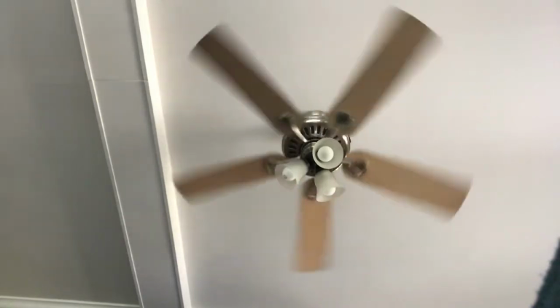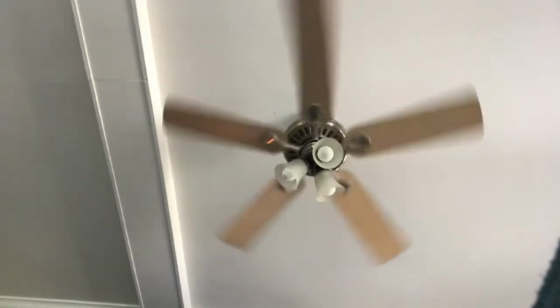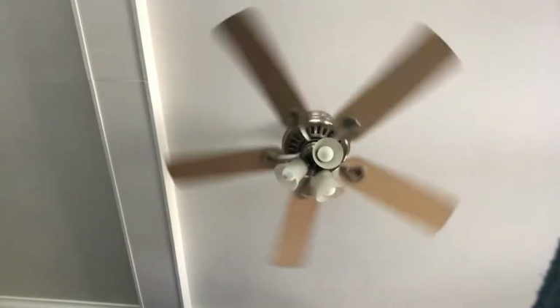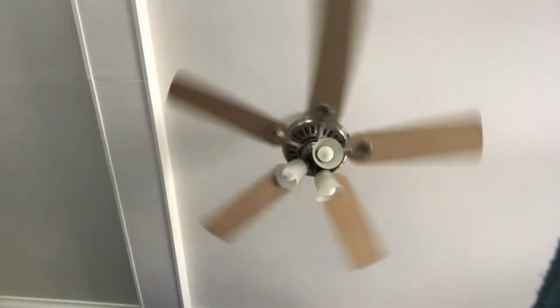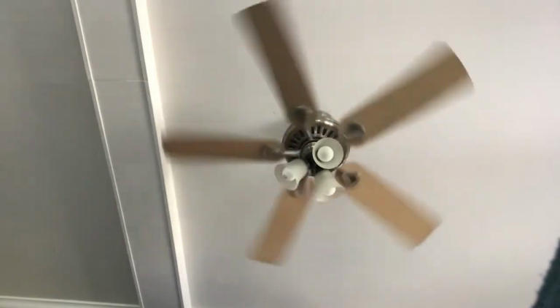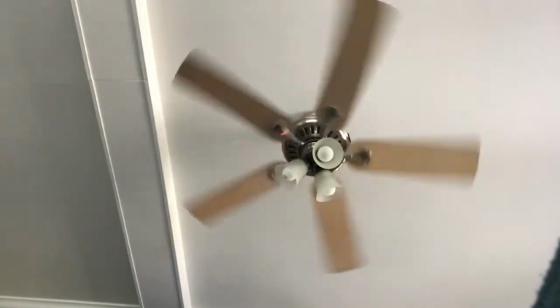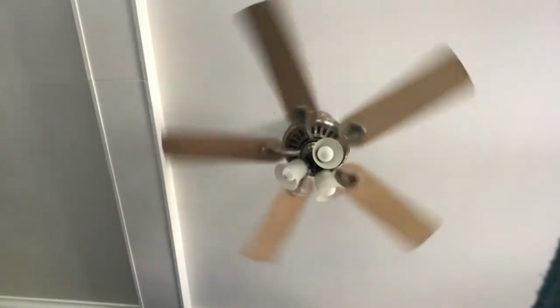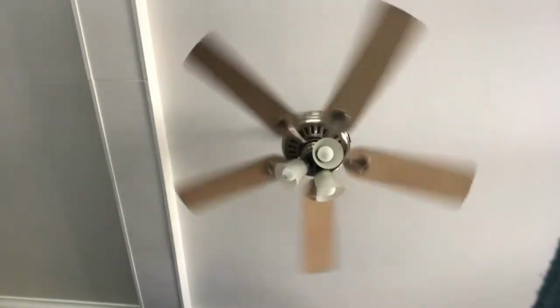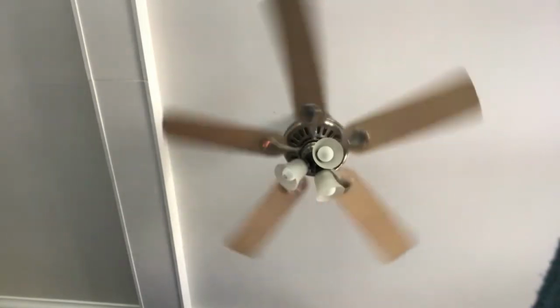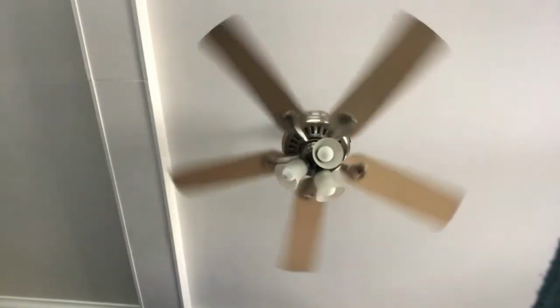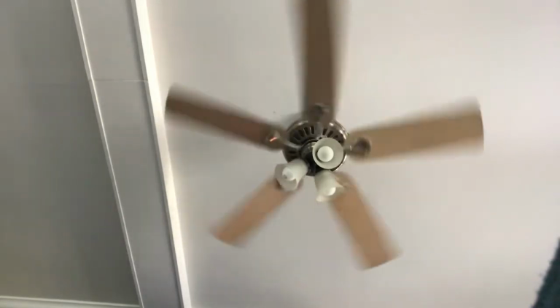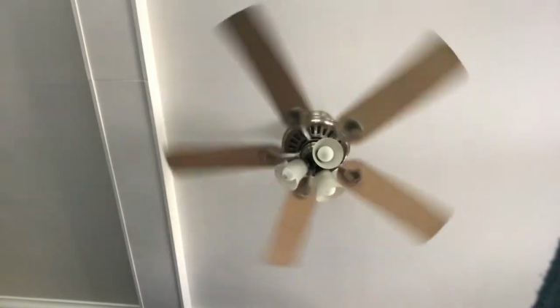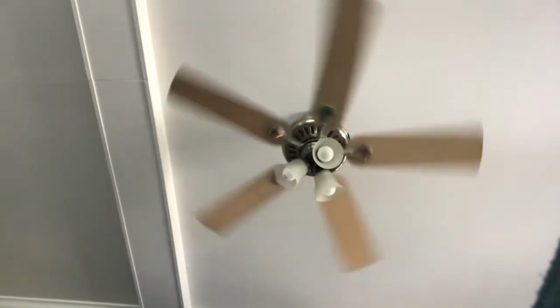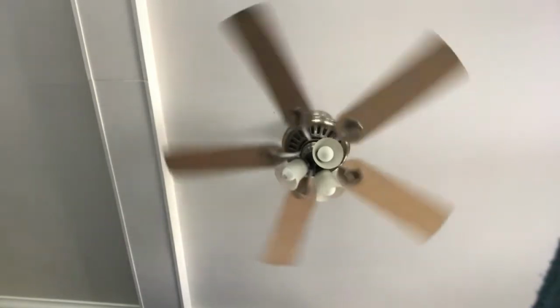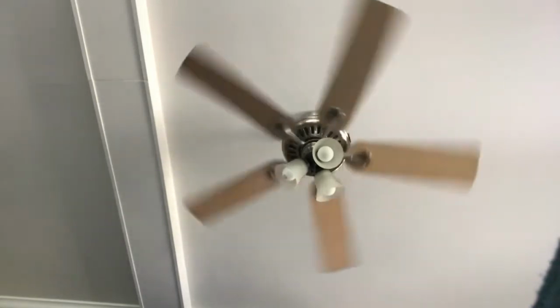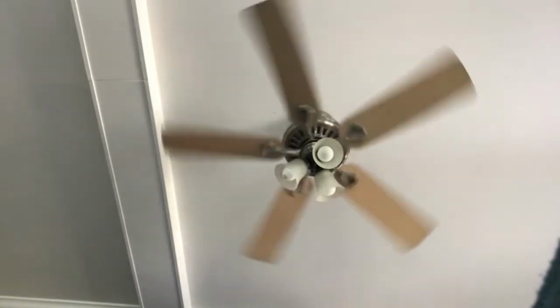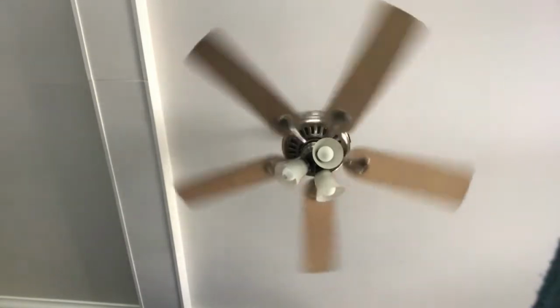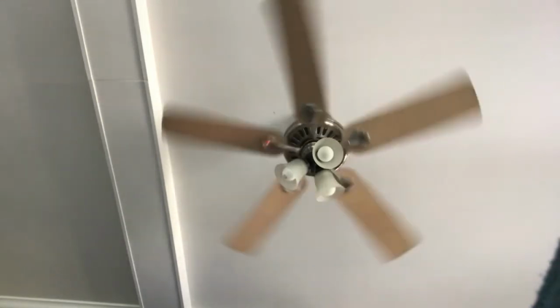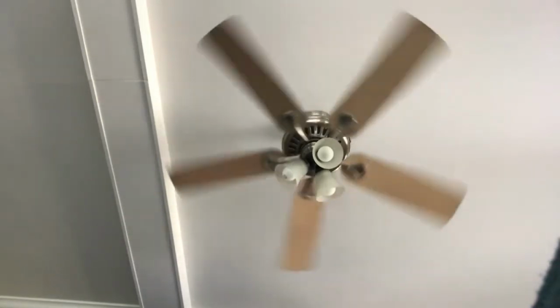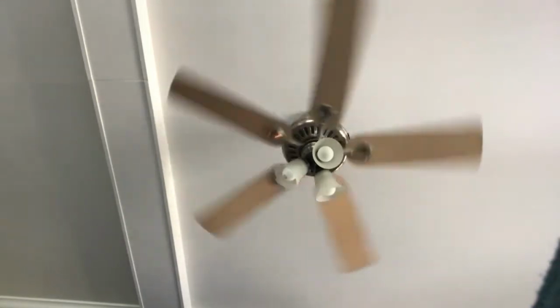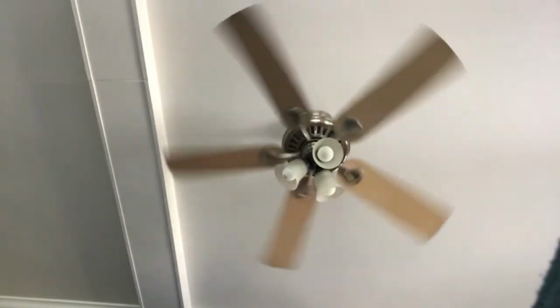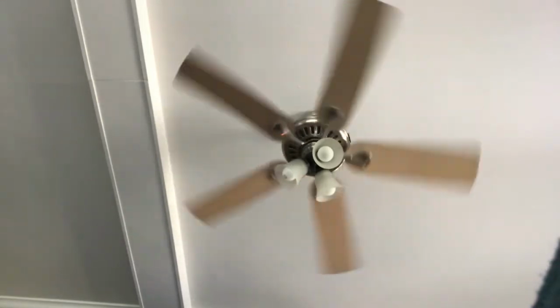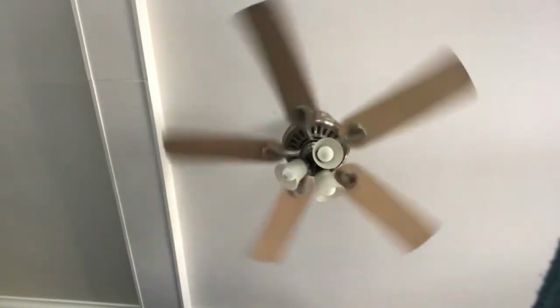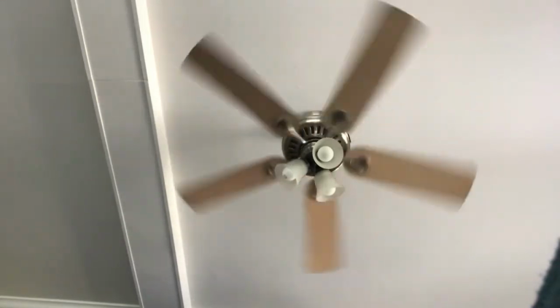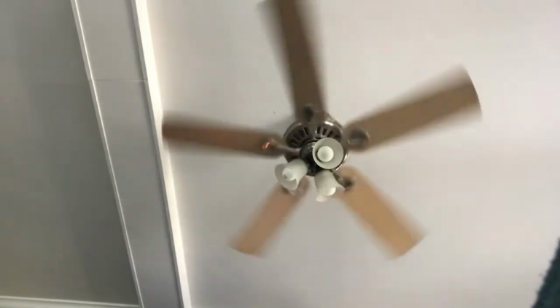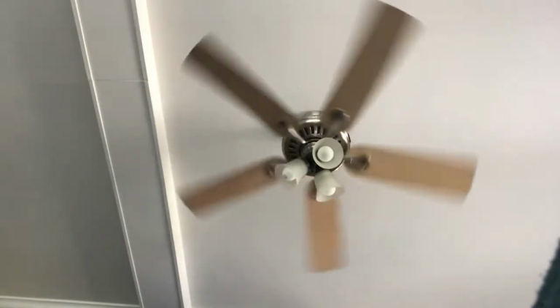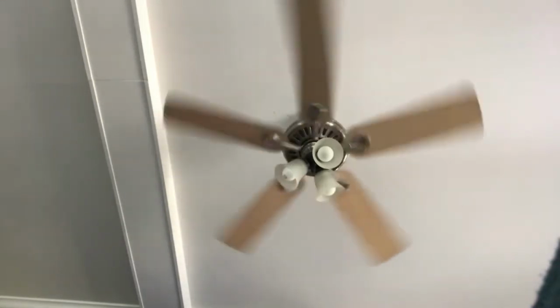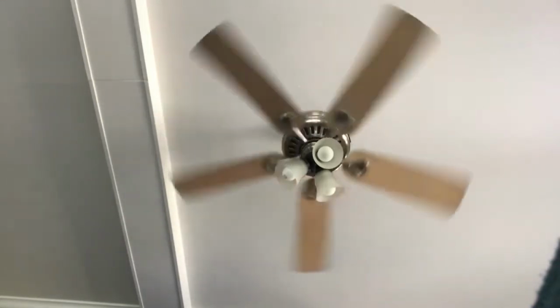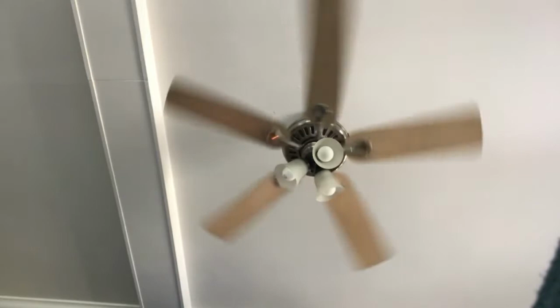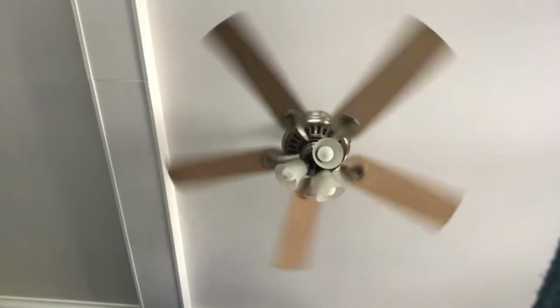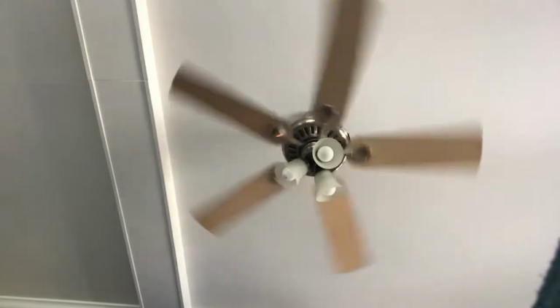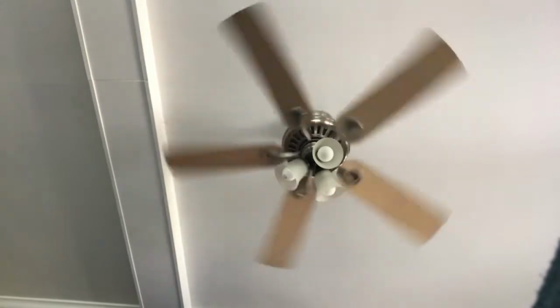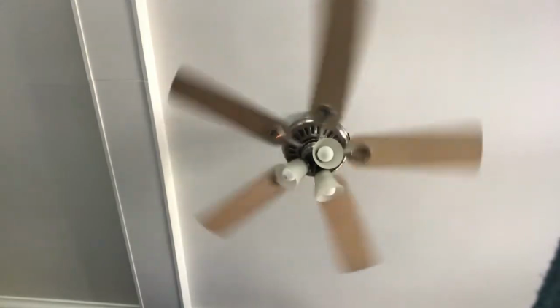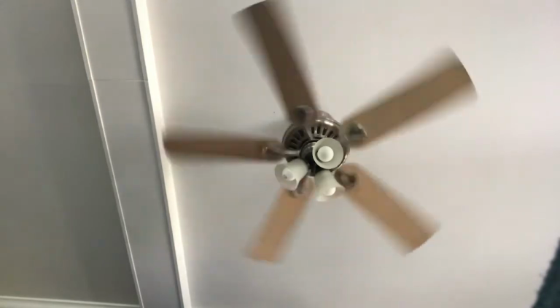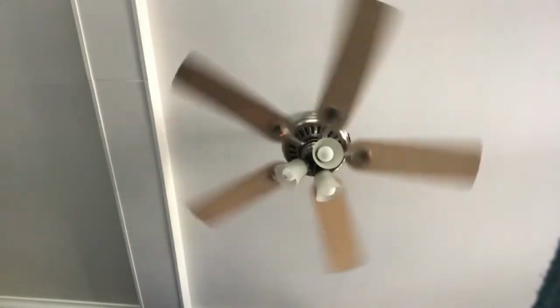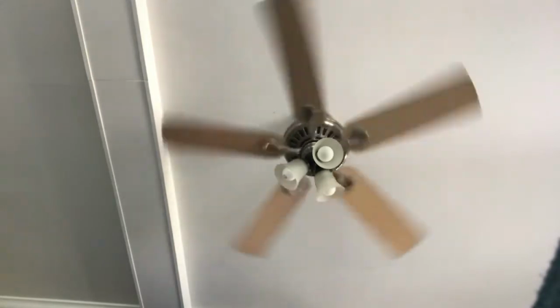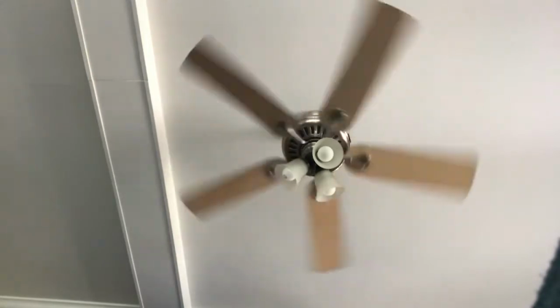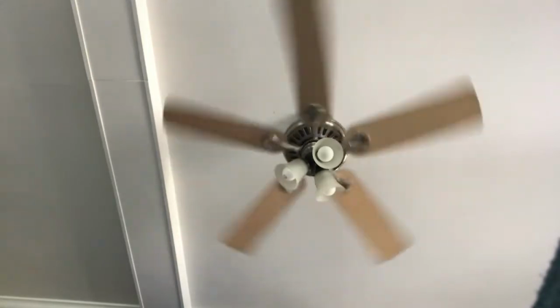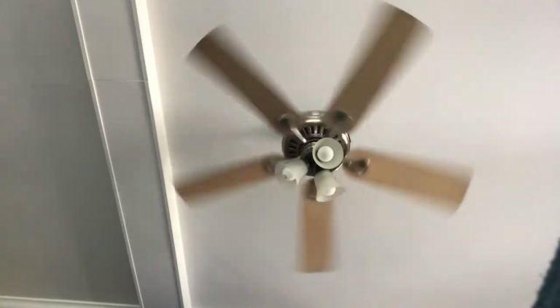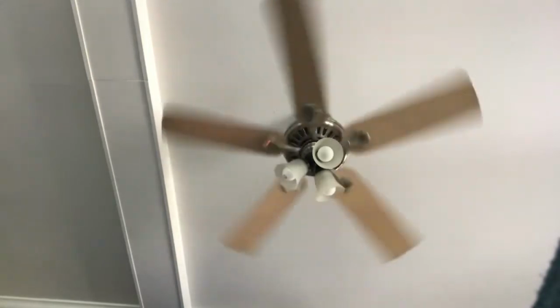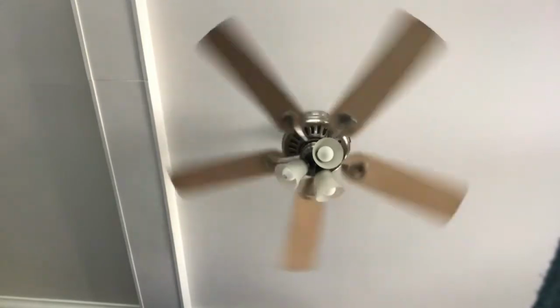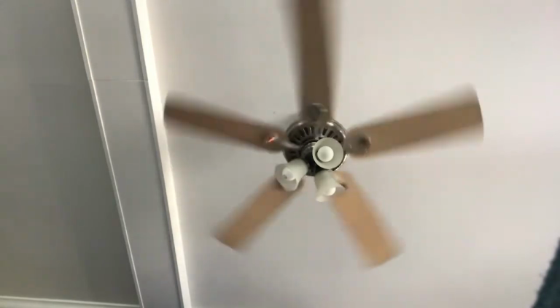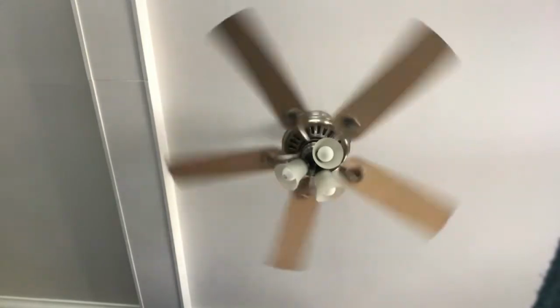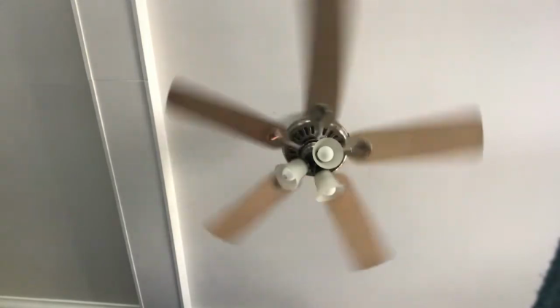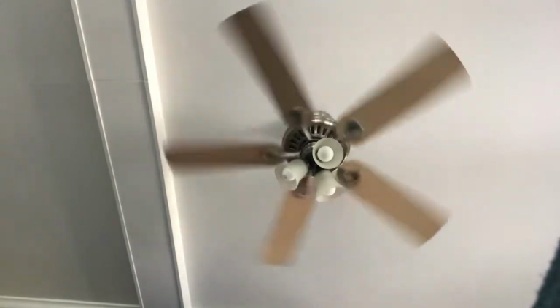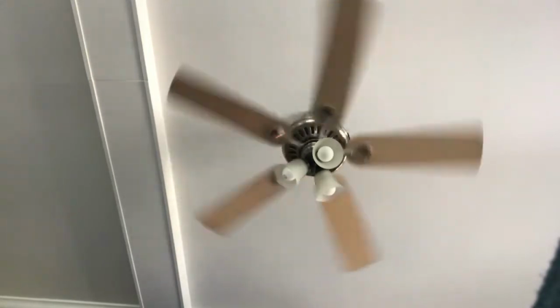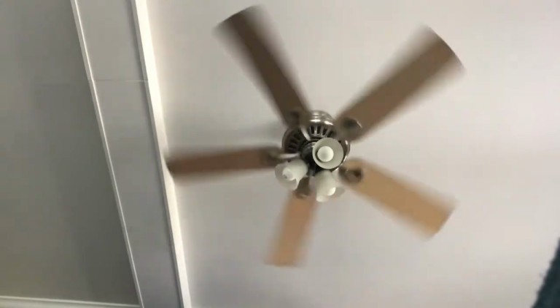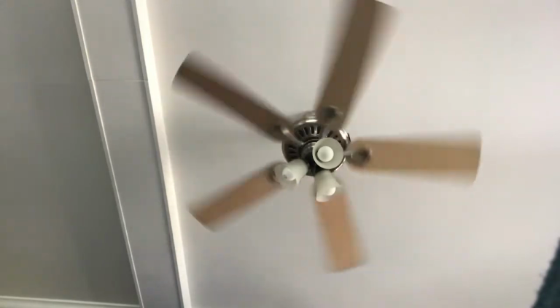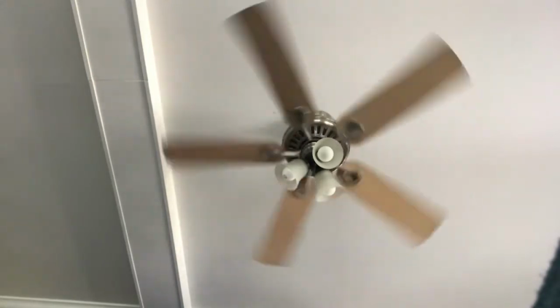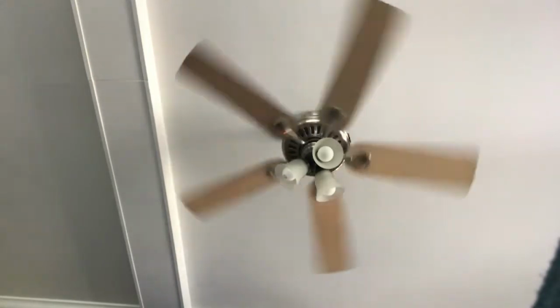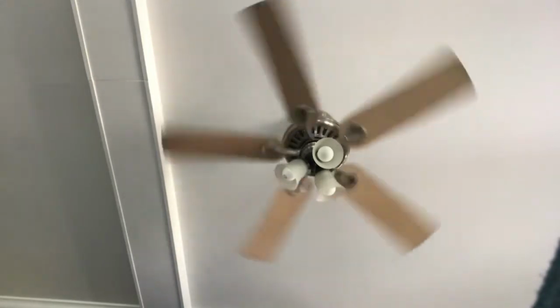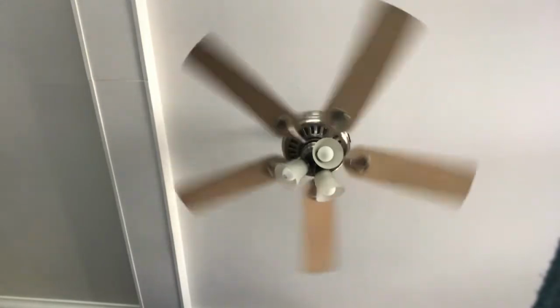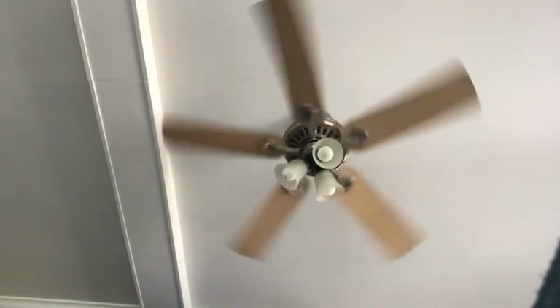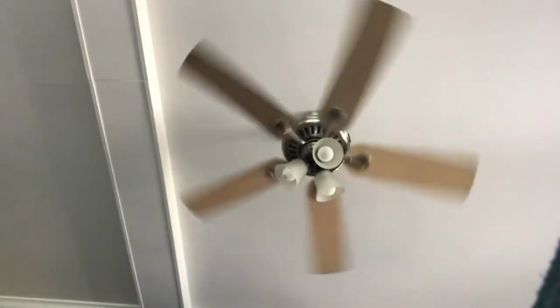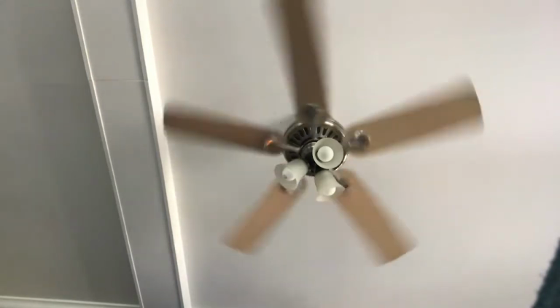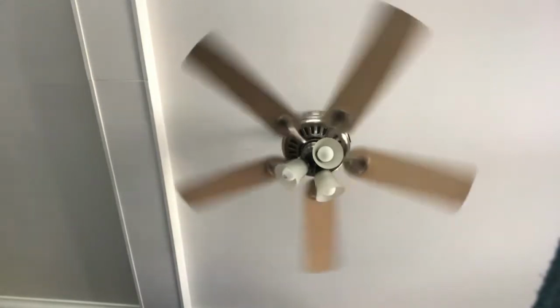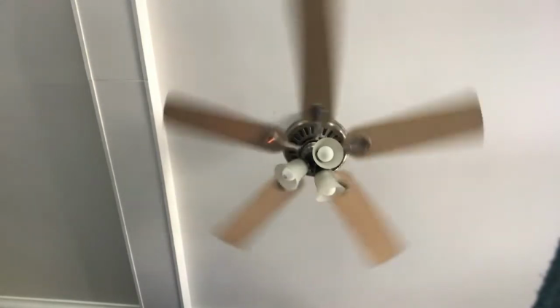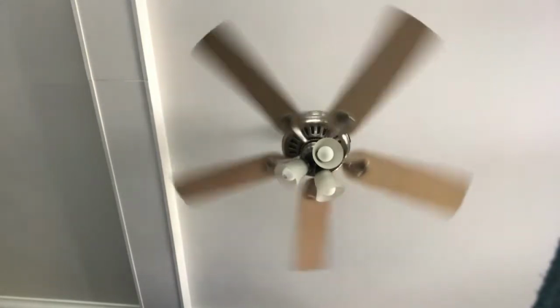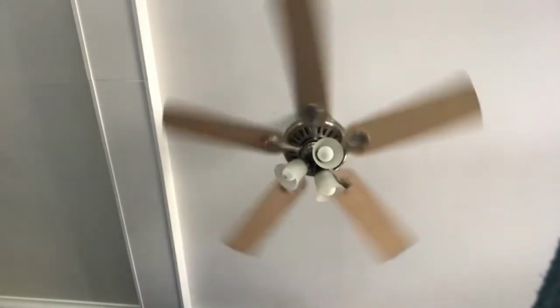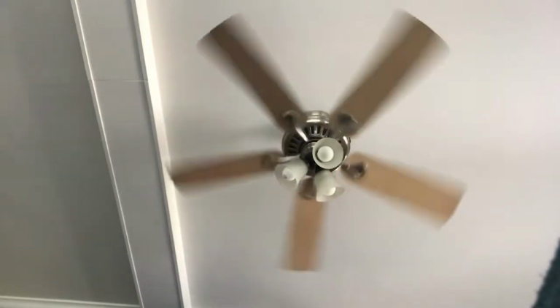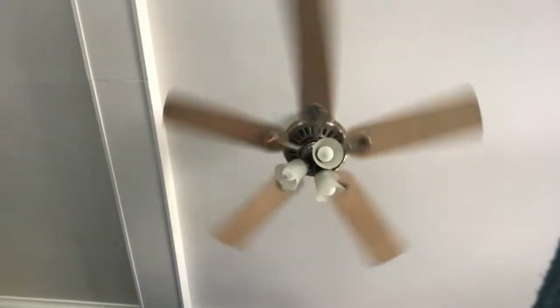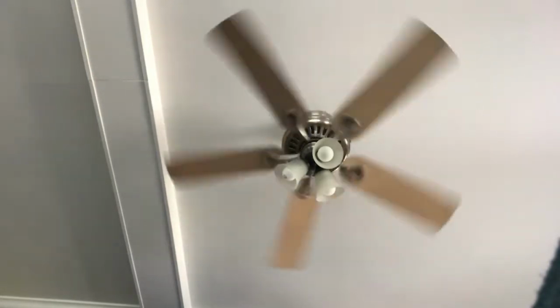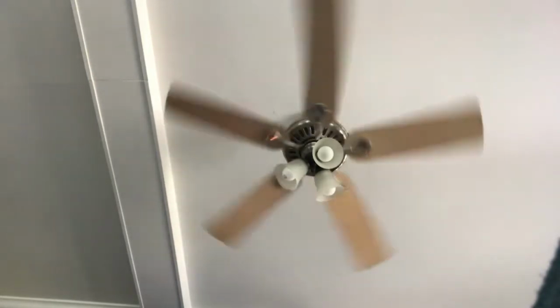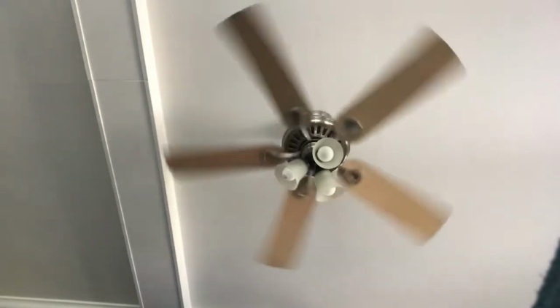This is pretty nice. It's the only fan in the house that doesn't wobble. It's like cruising. Here's medium.